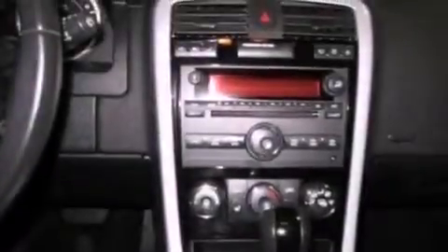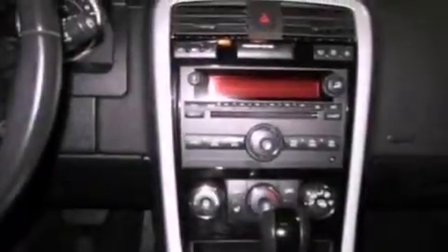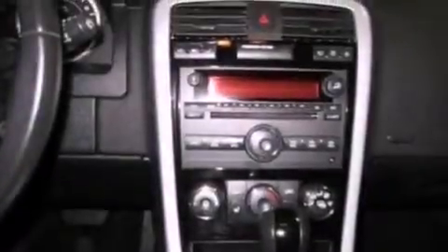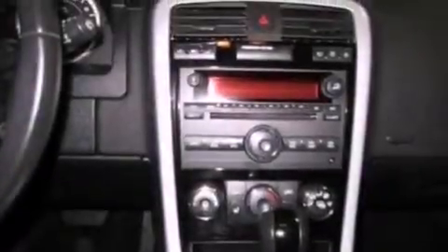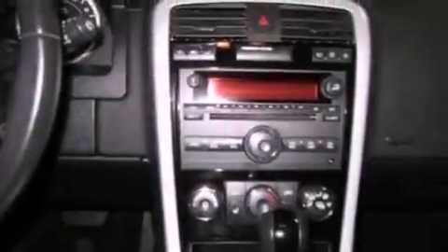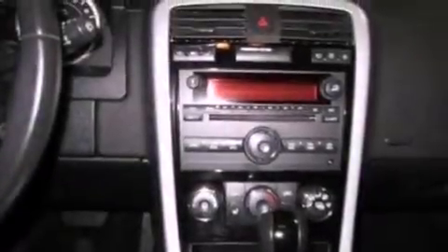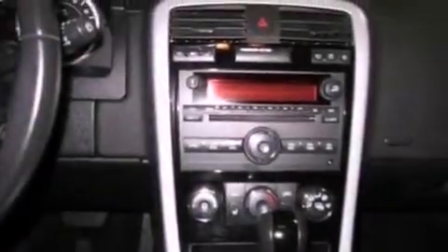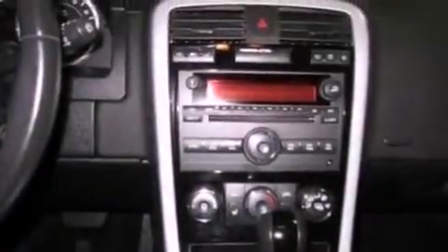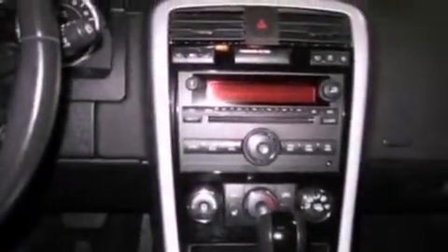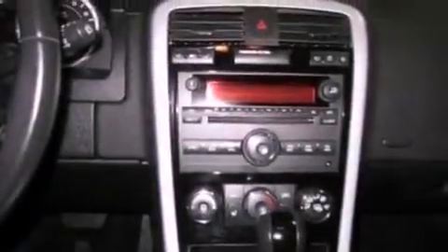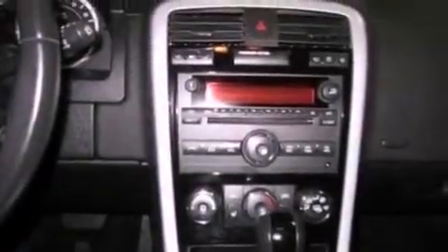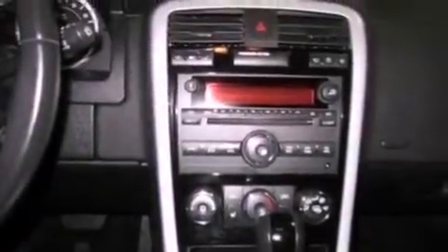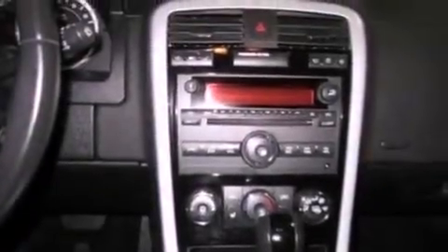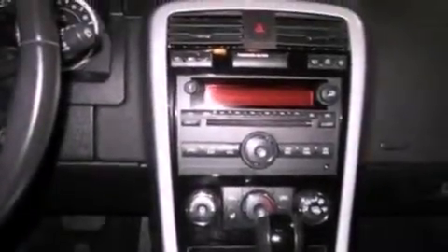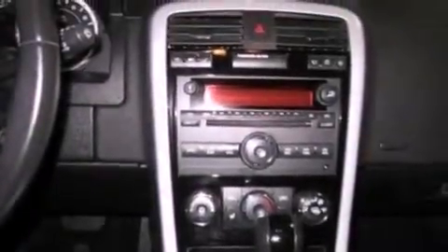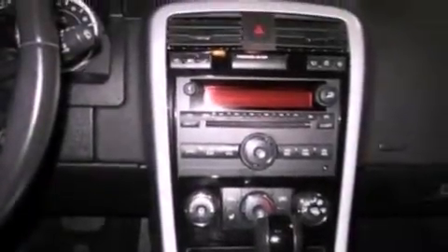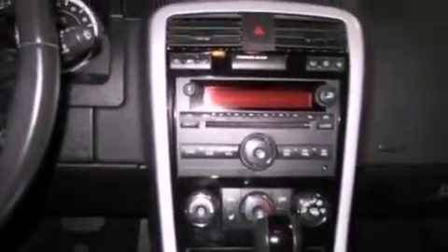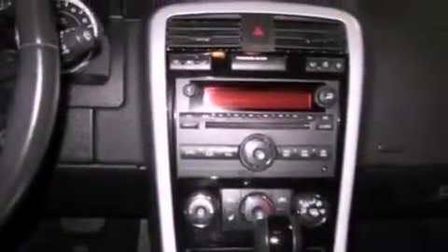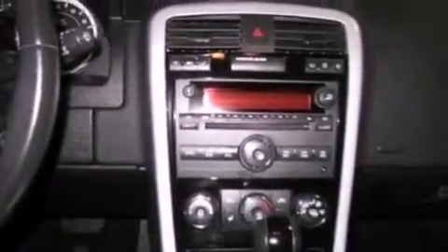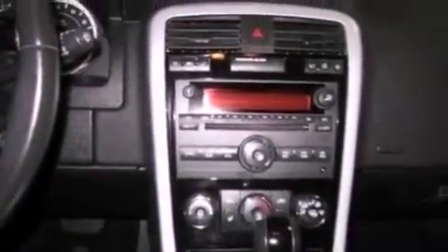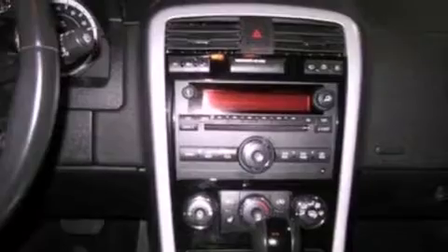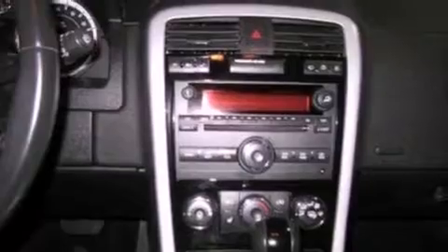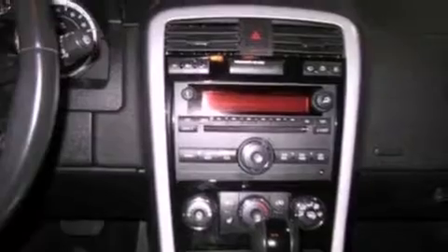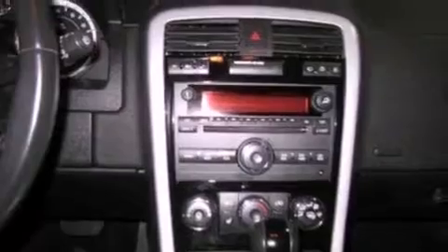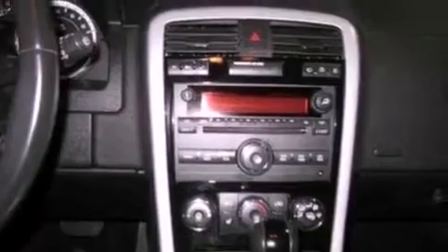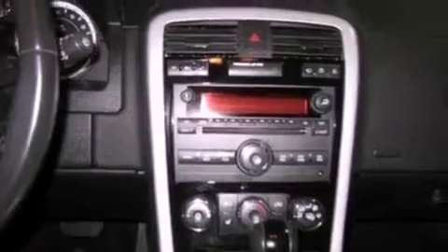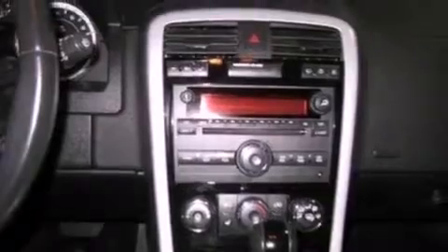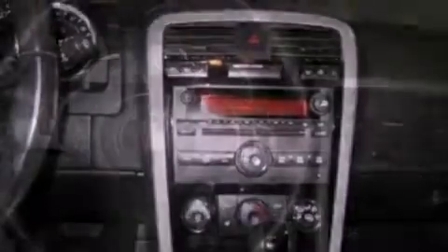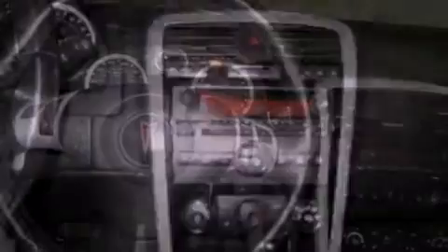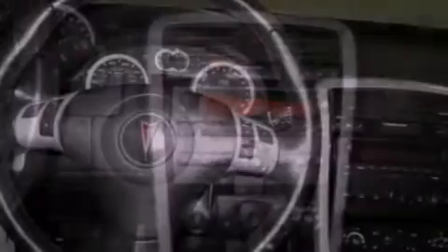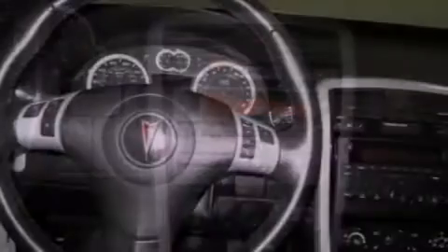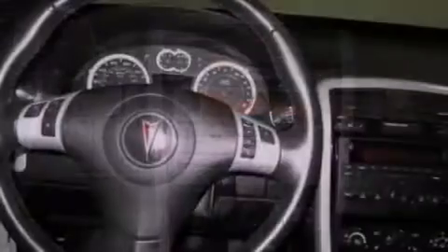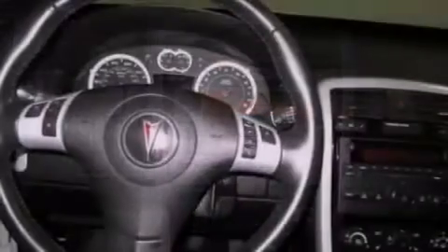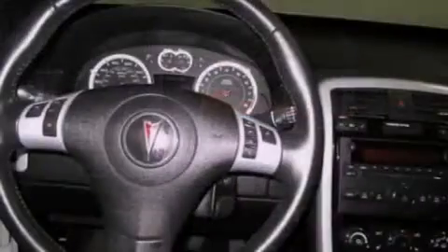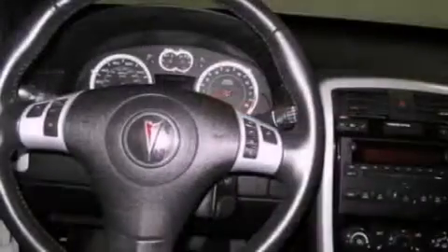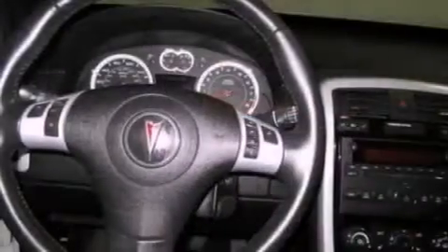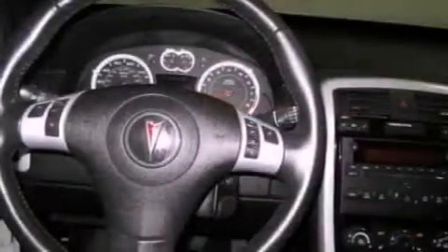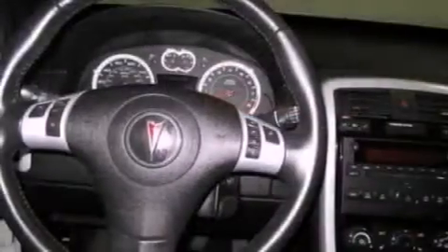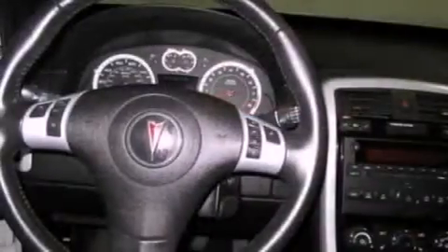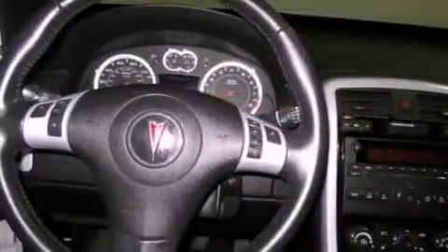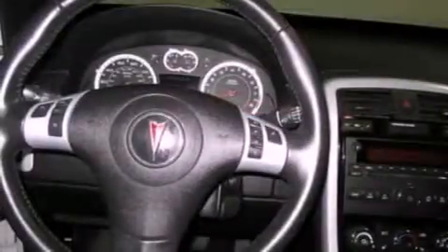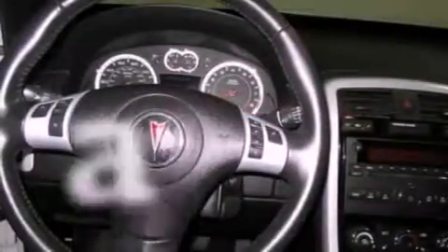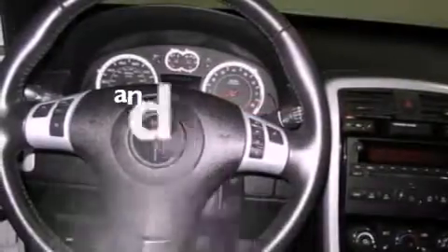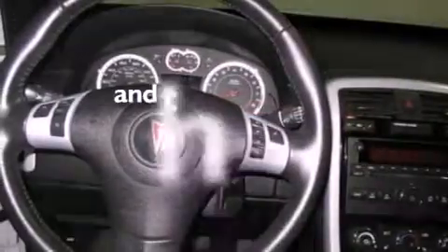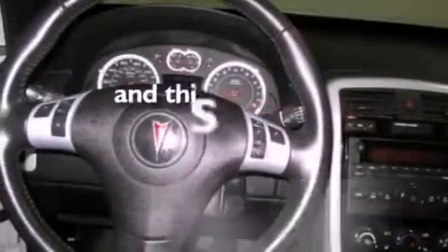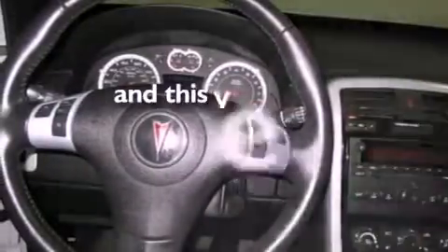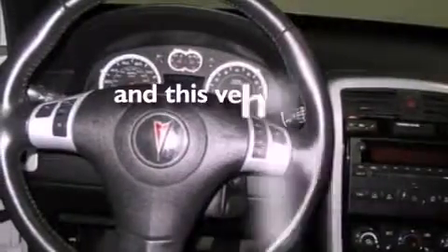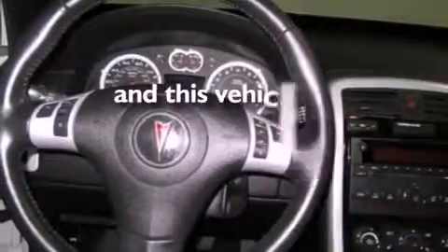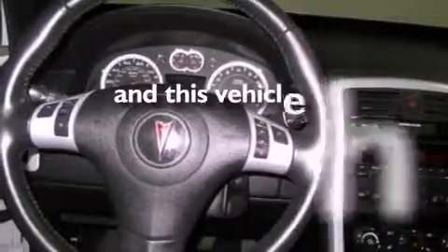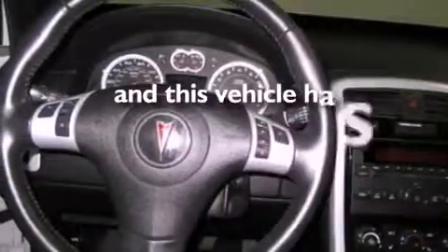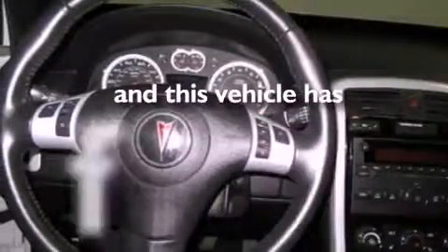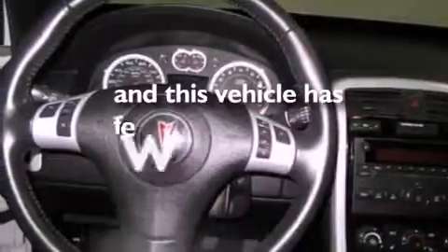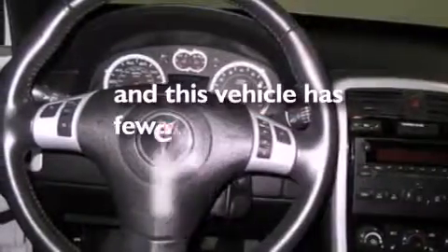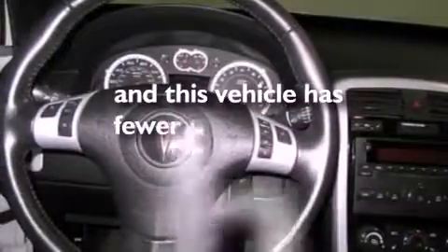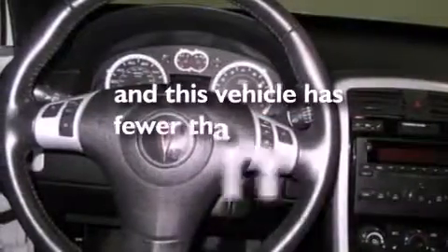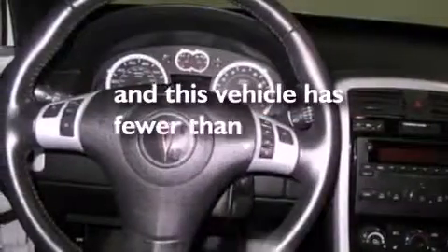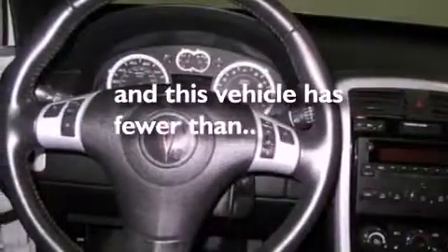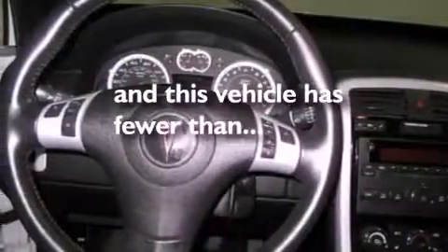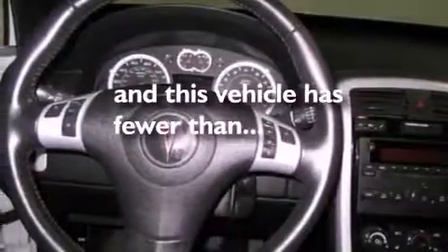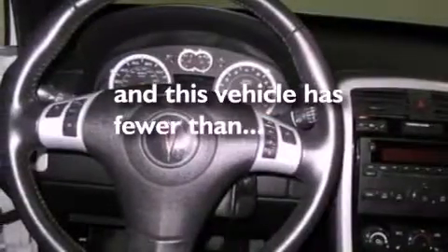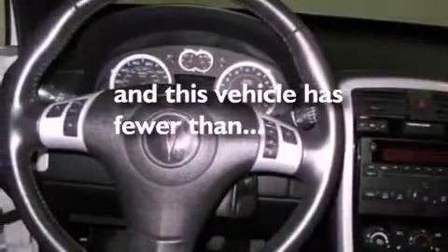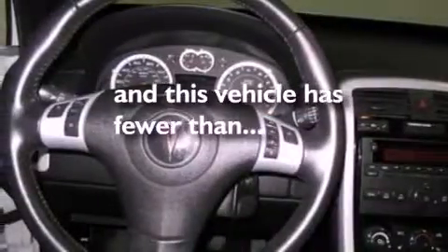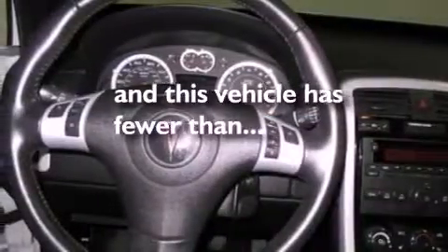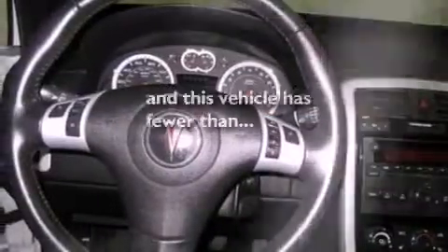Also included are a rear spoiler, OnStar, a CD player, and this vehicle has fewer than 70,000 miles on the odometer.